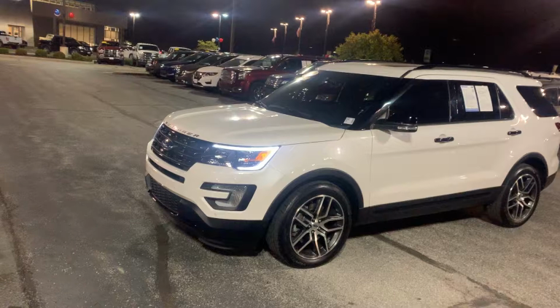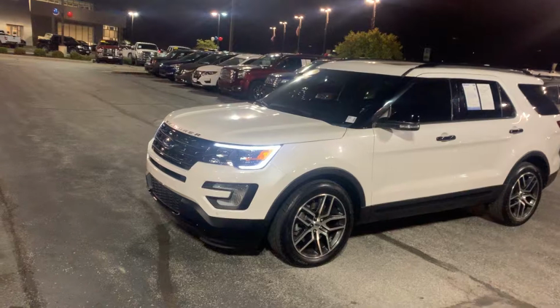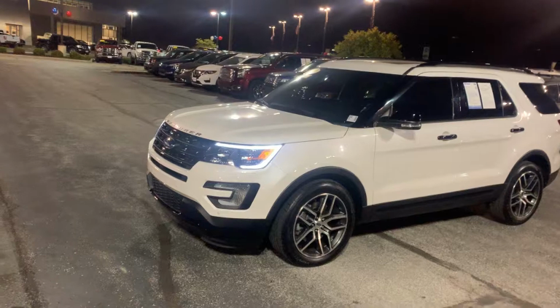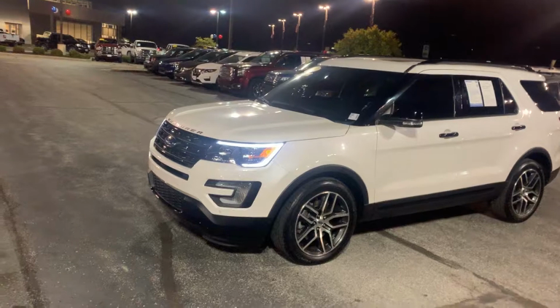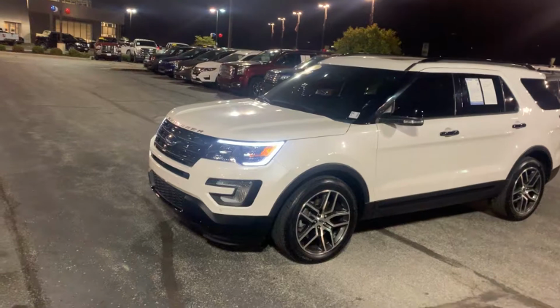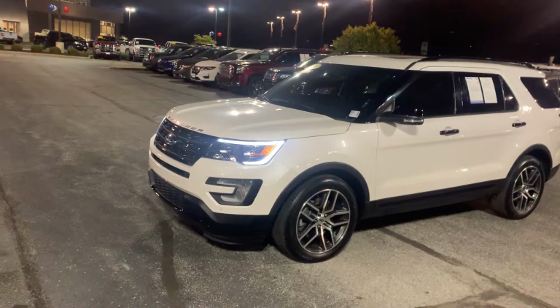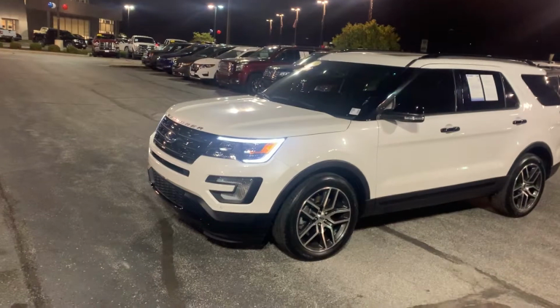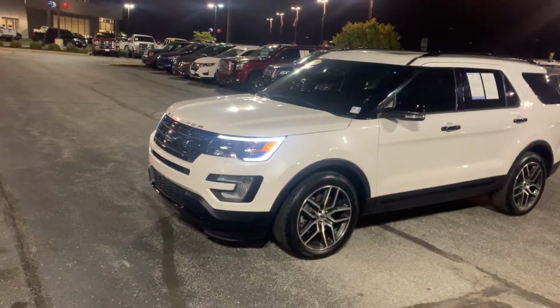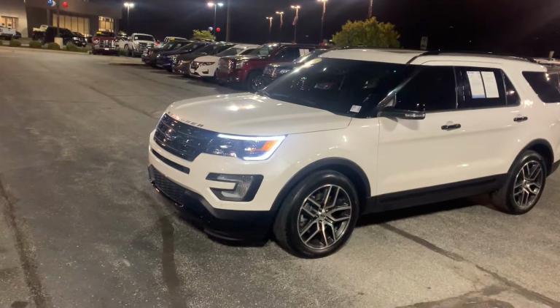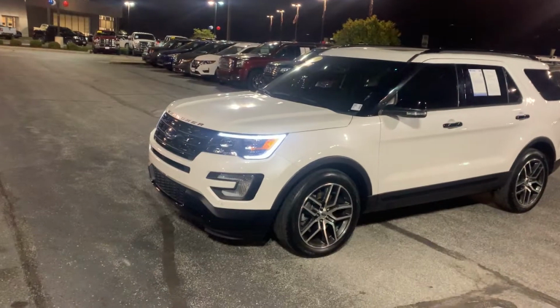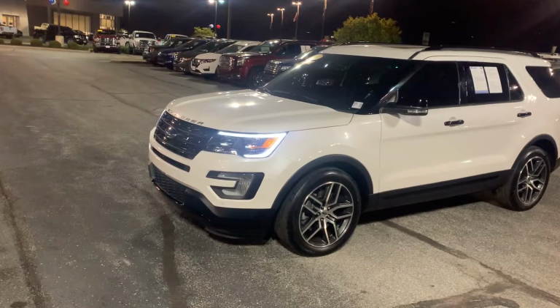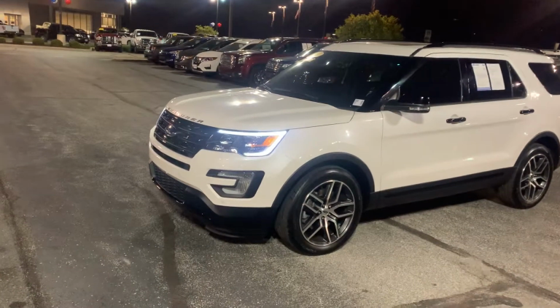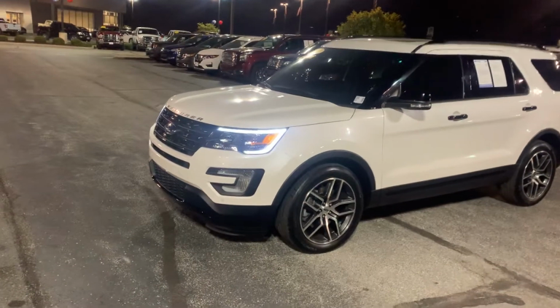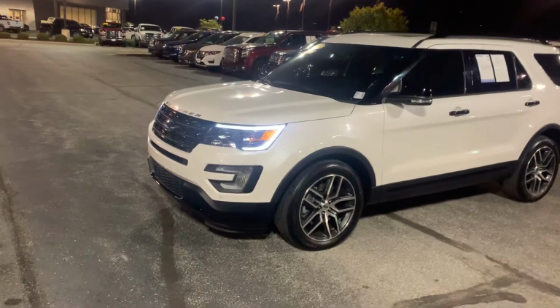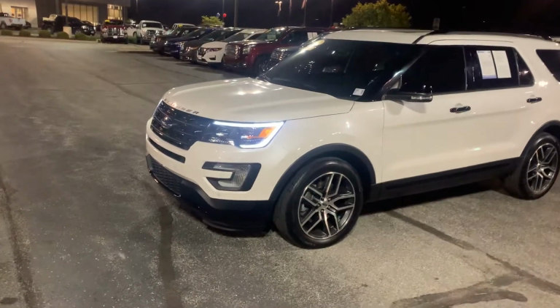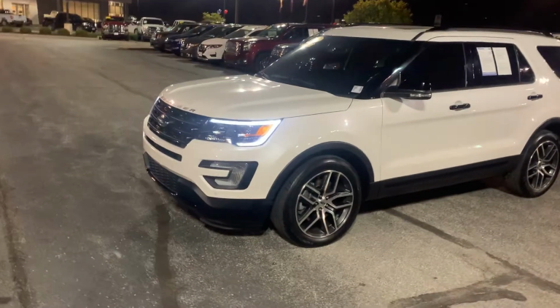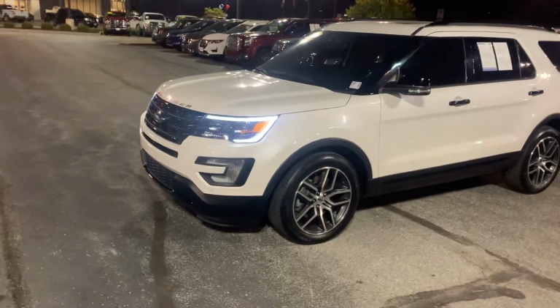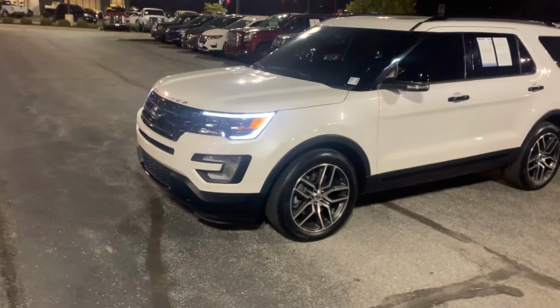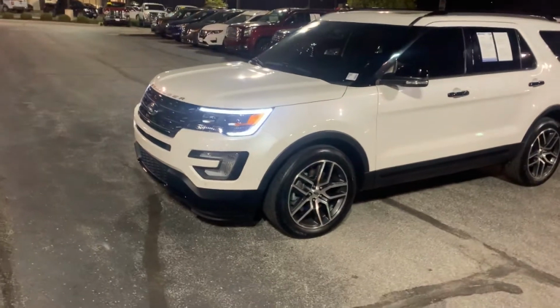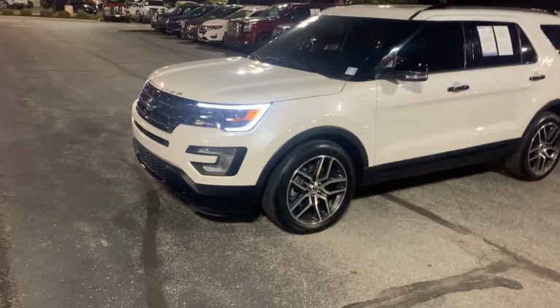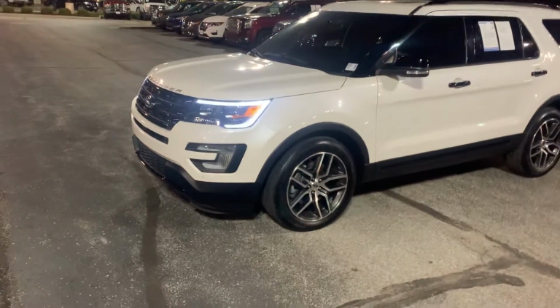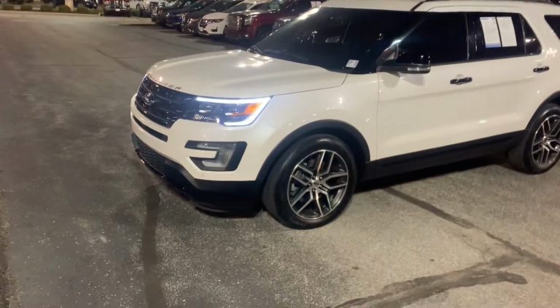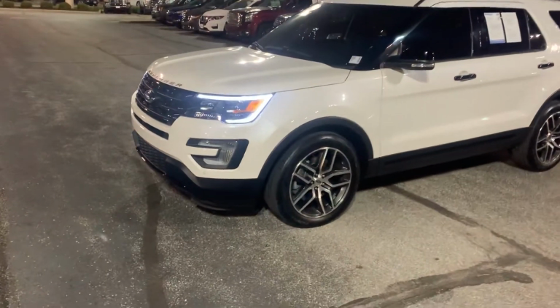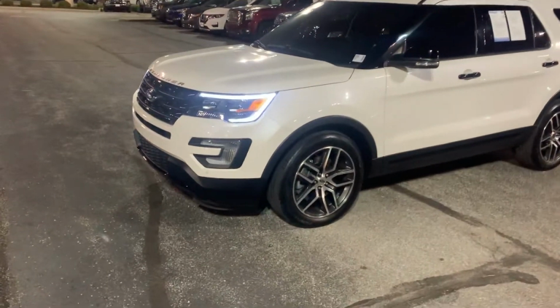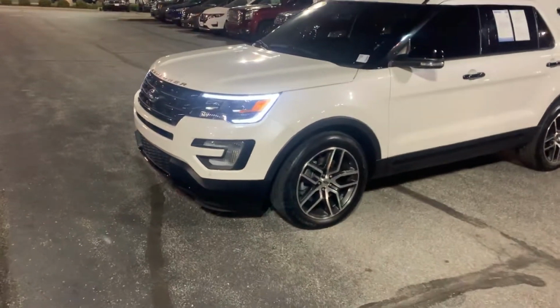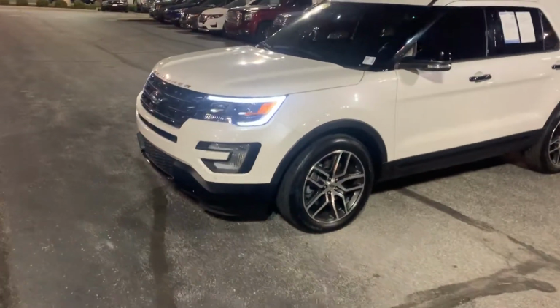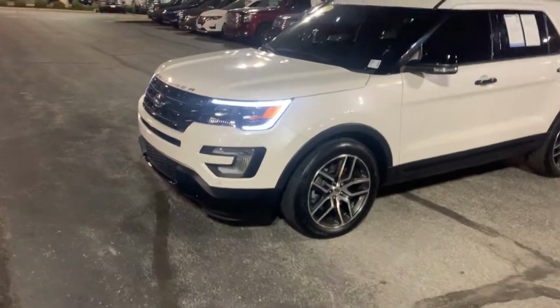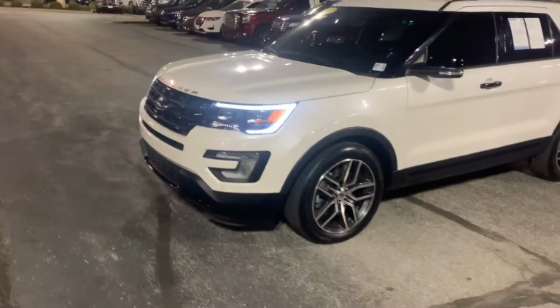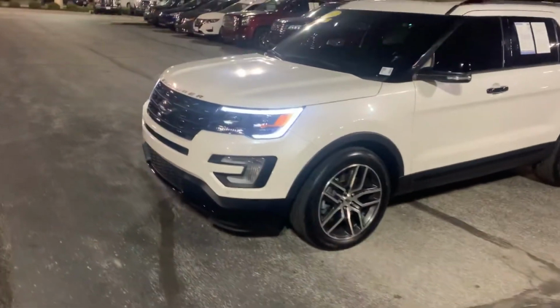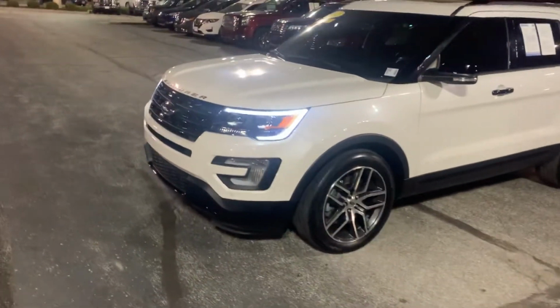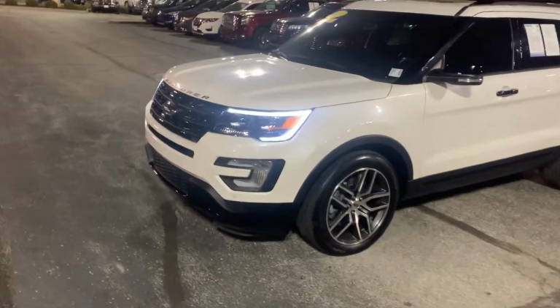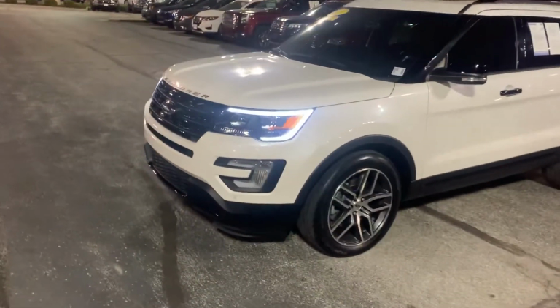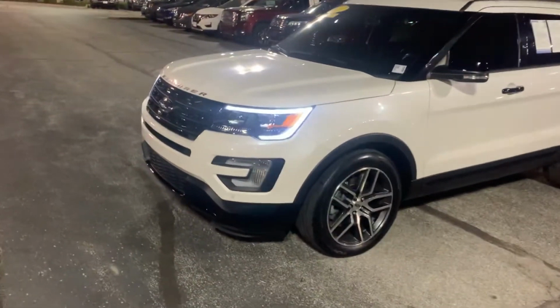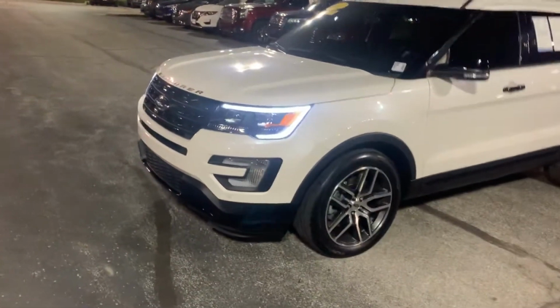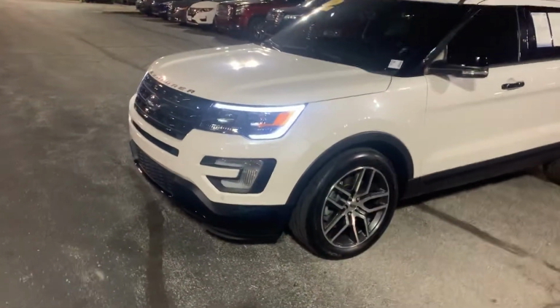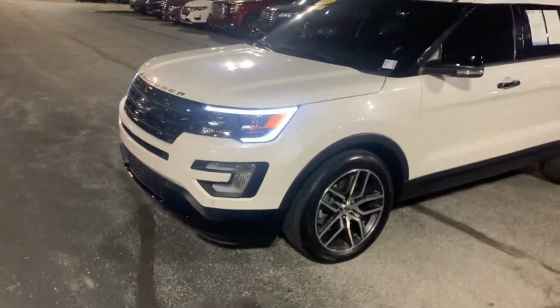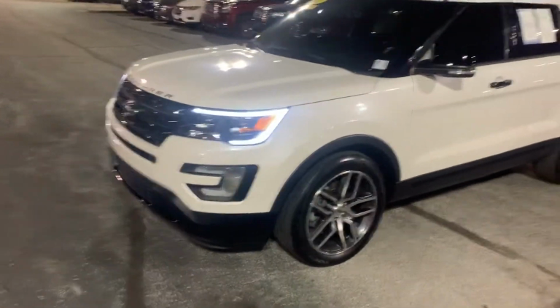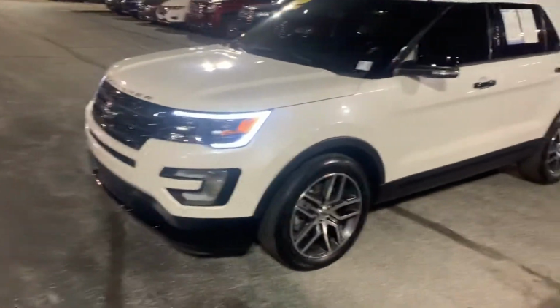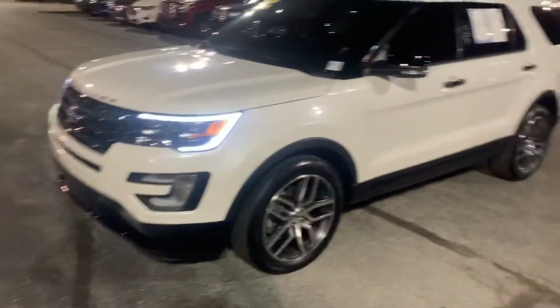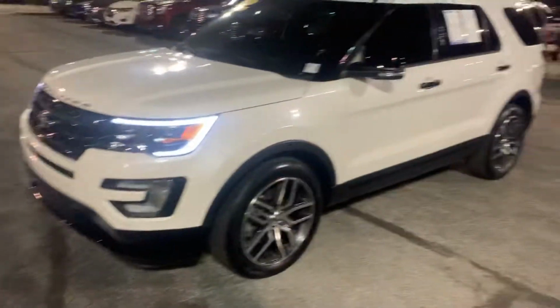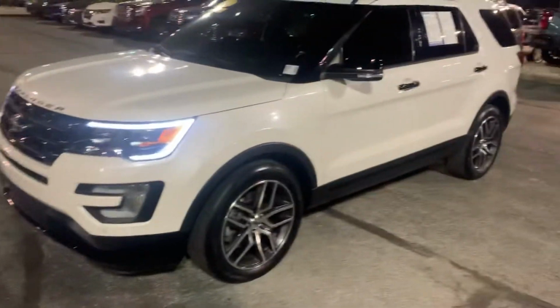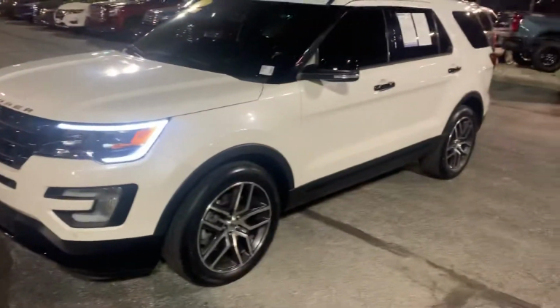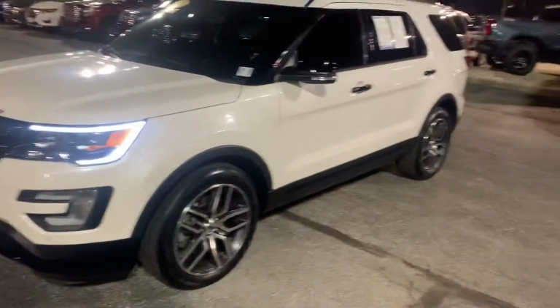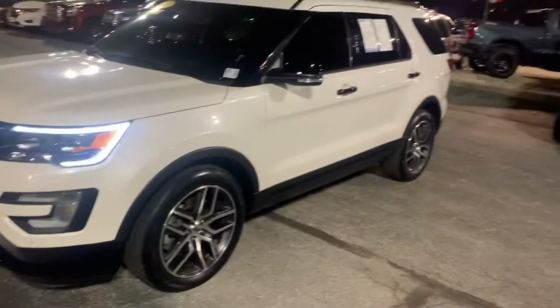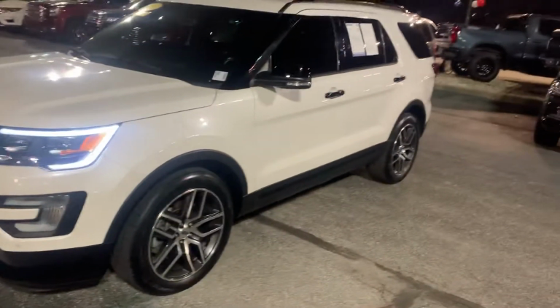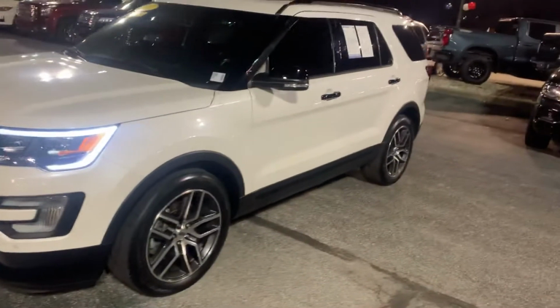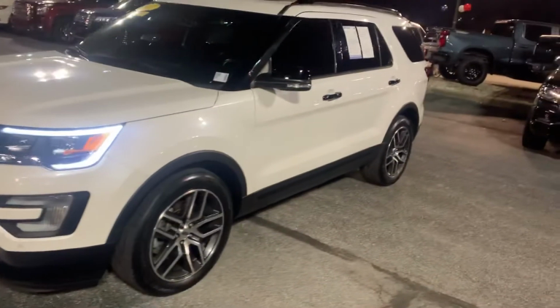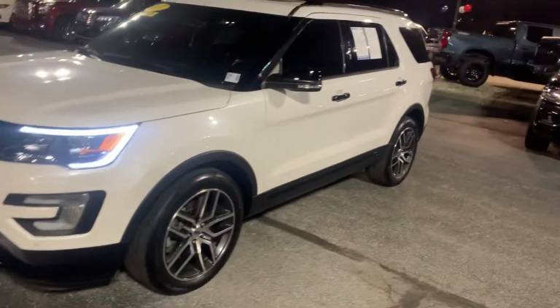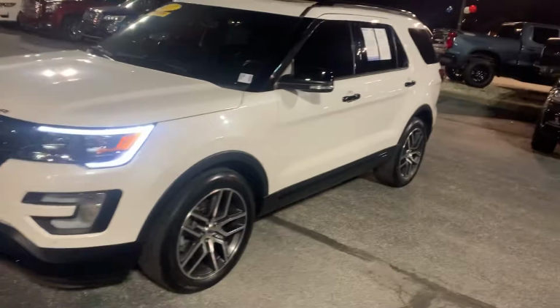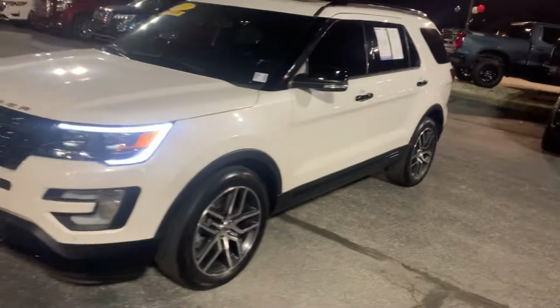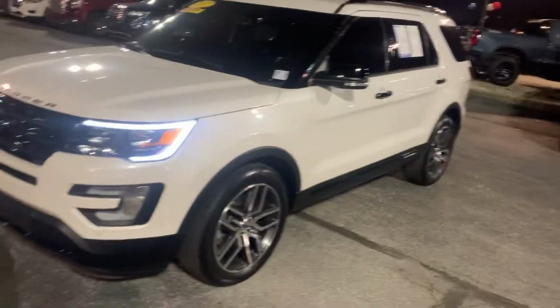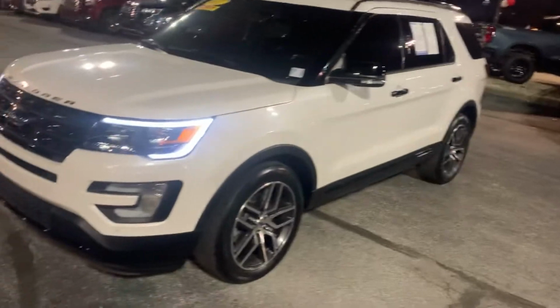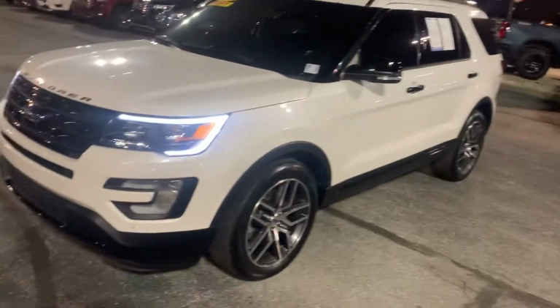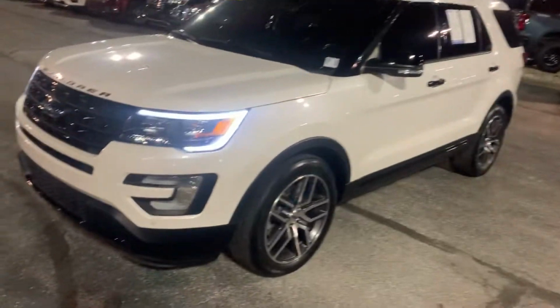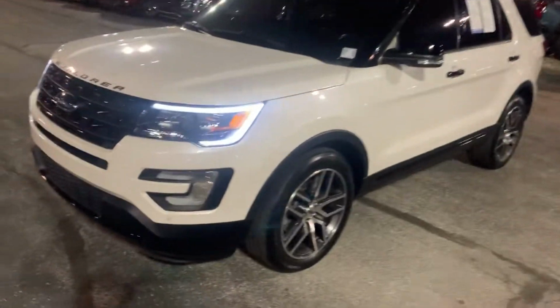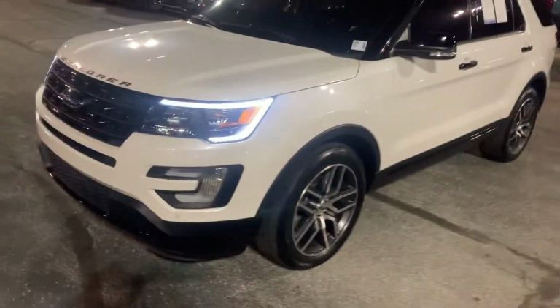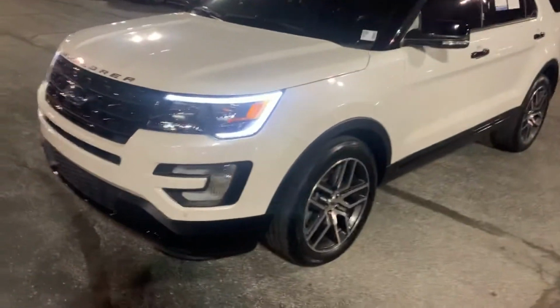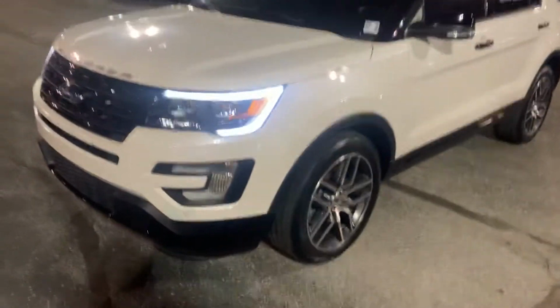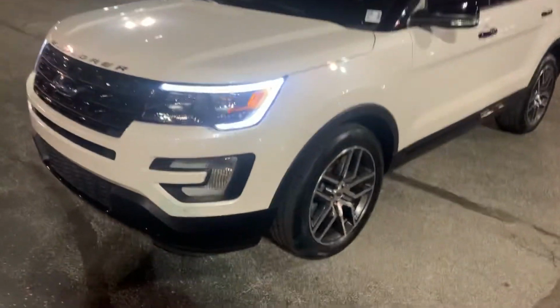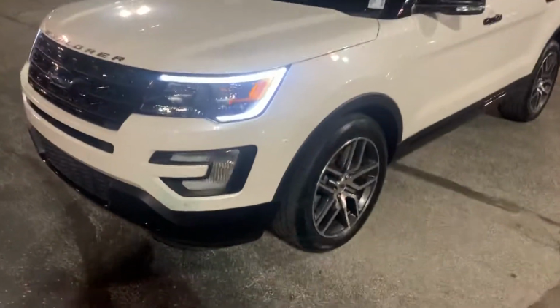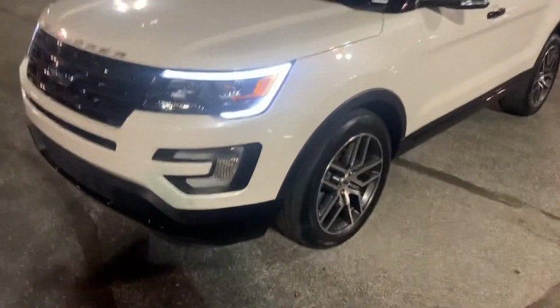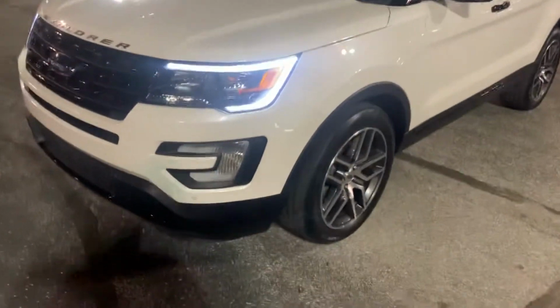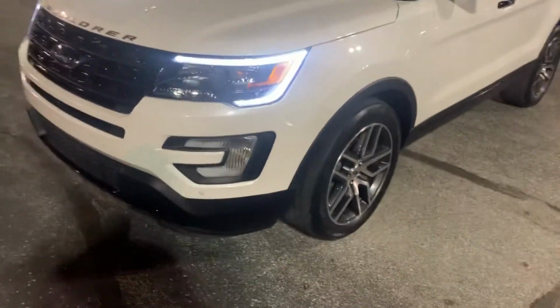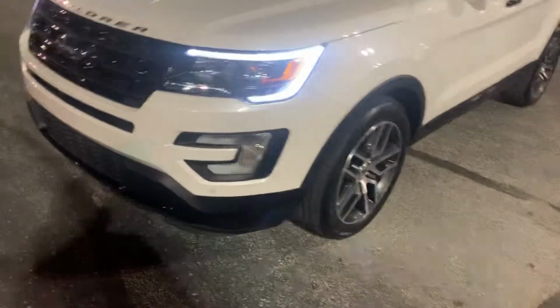Hi, my name is Michael Starnes with Bill Estes Ford. I'm going to do a quick walk-around video for you on this 2017 Explorer Sport.